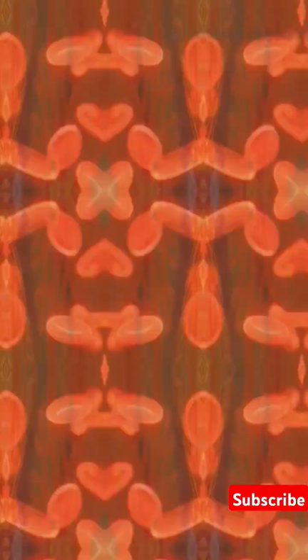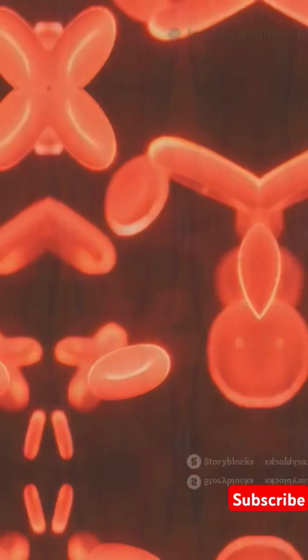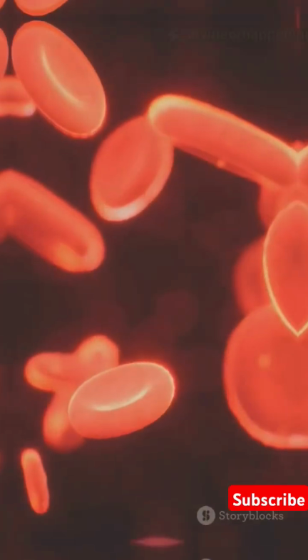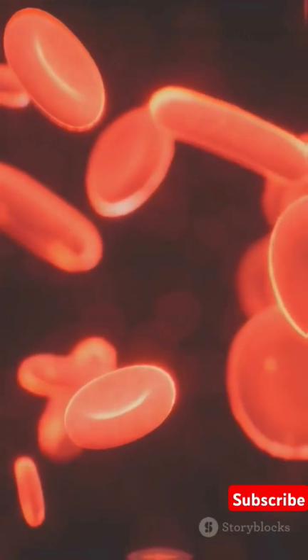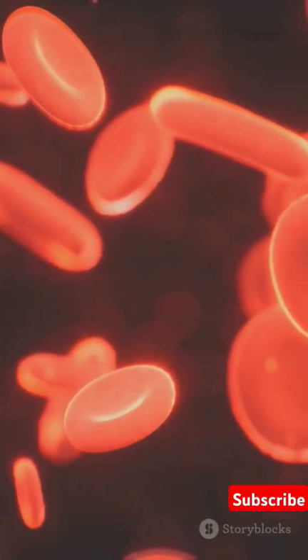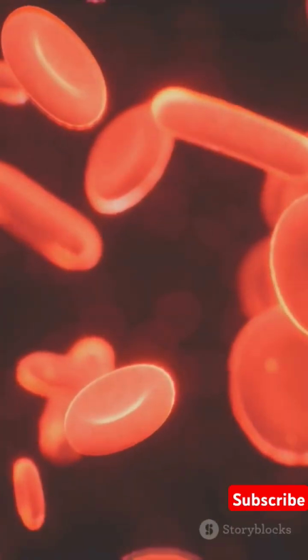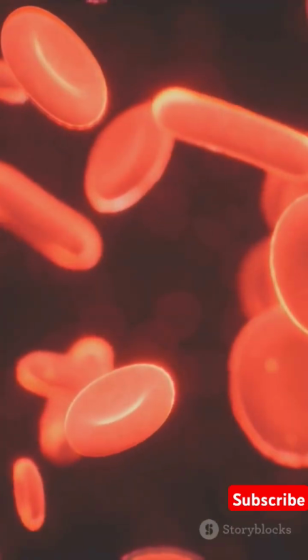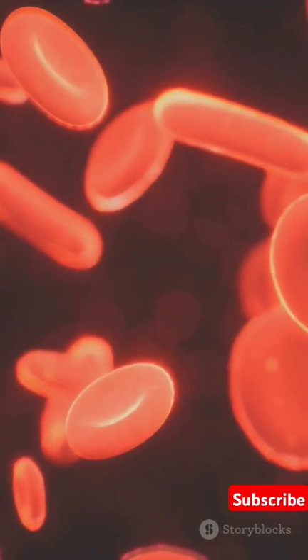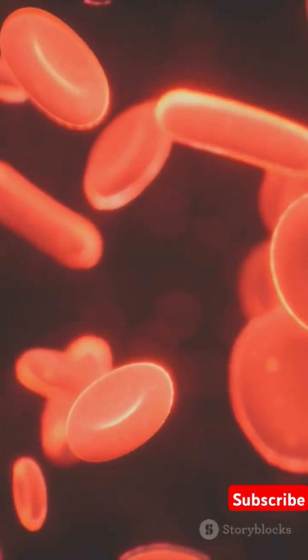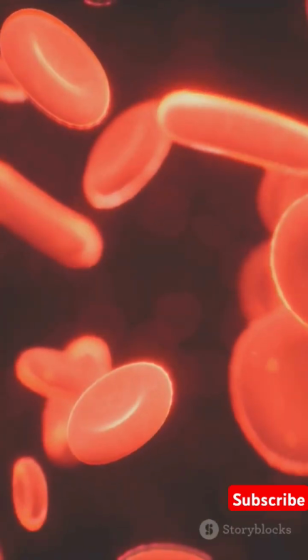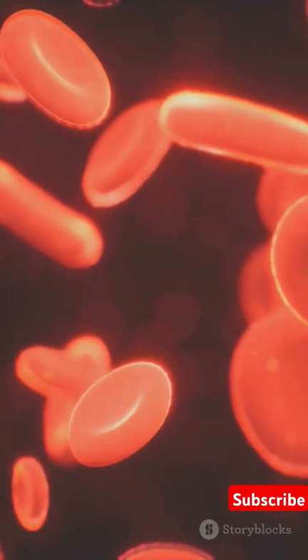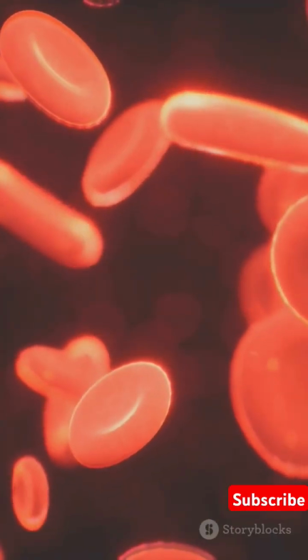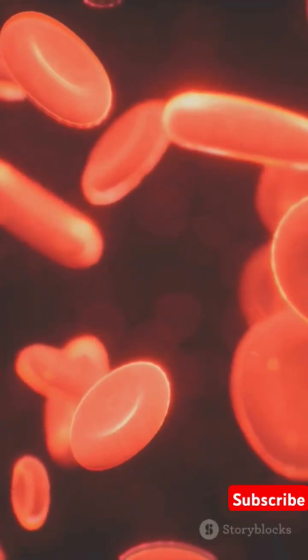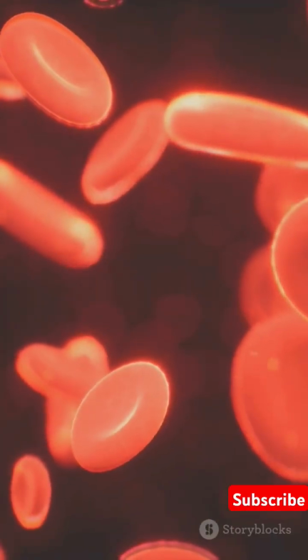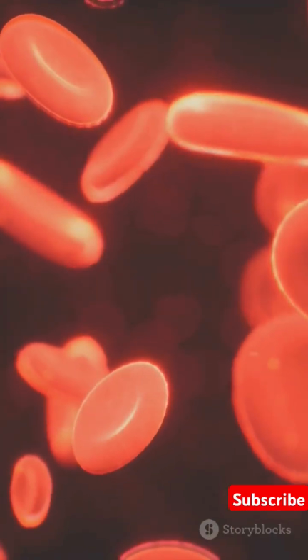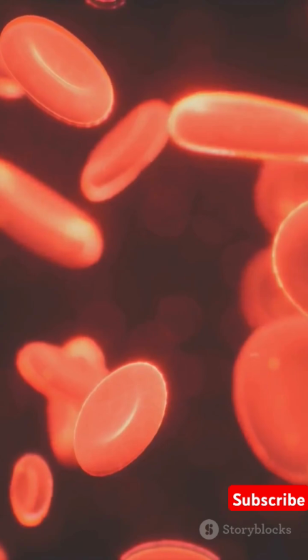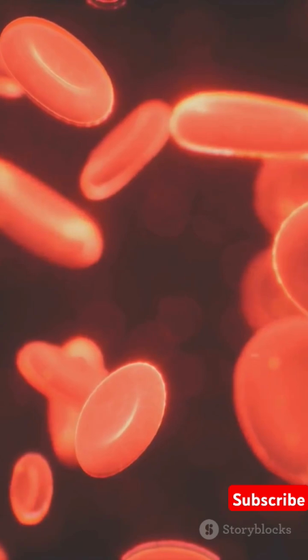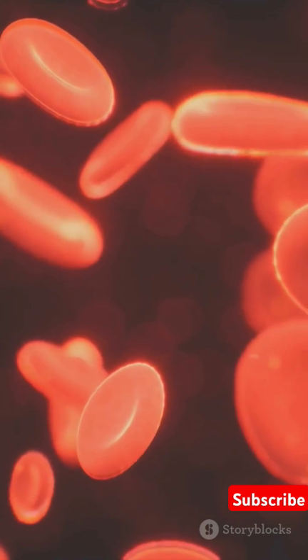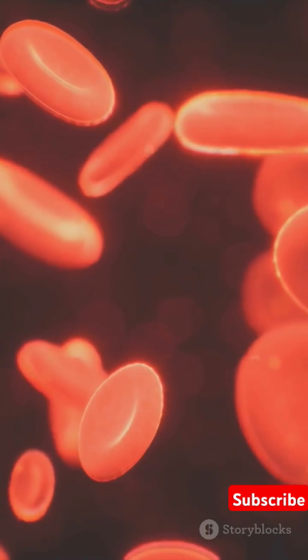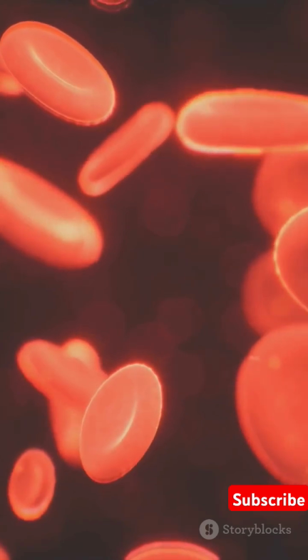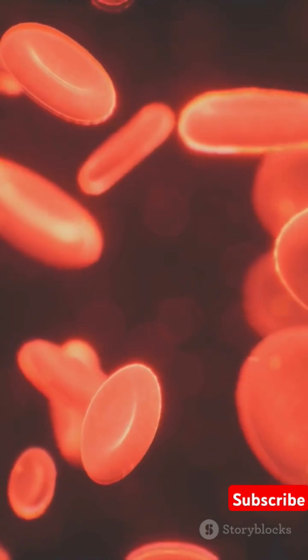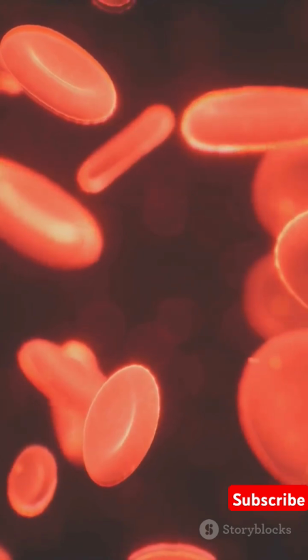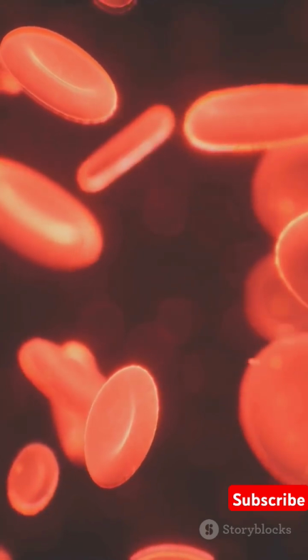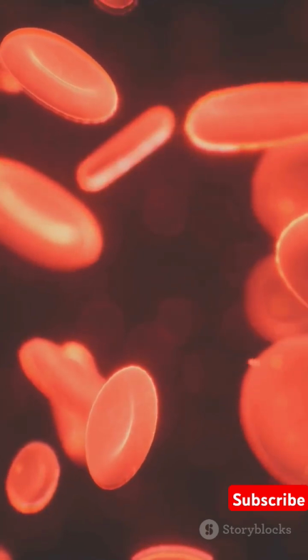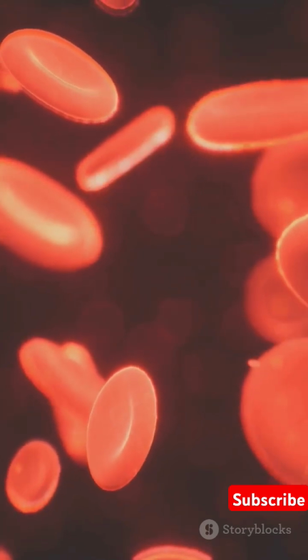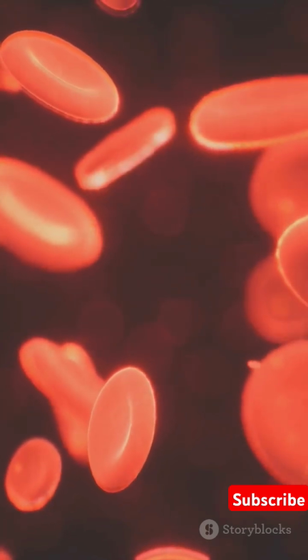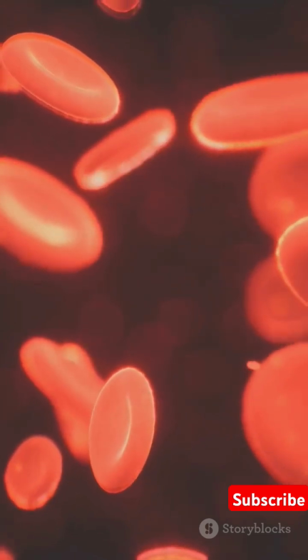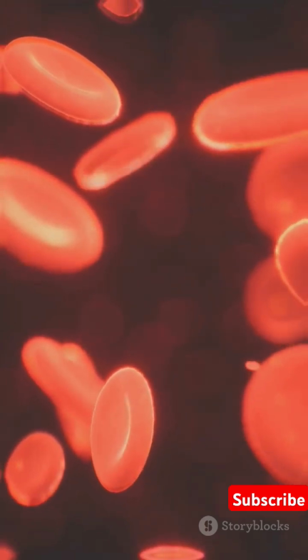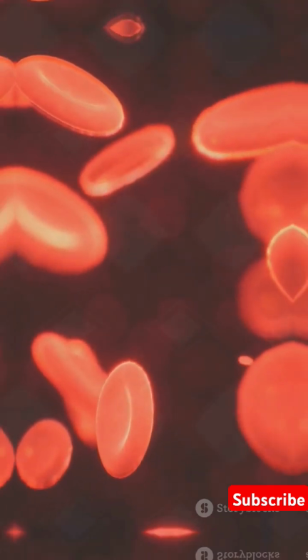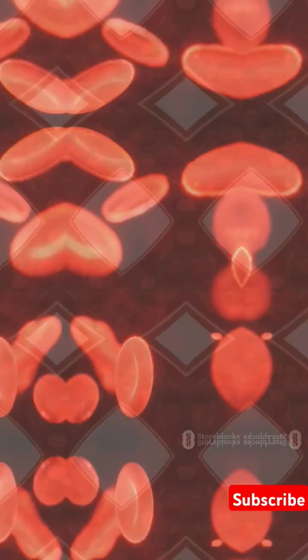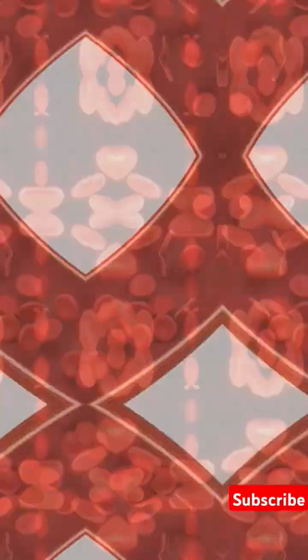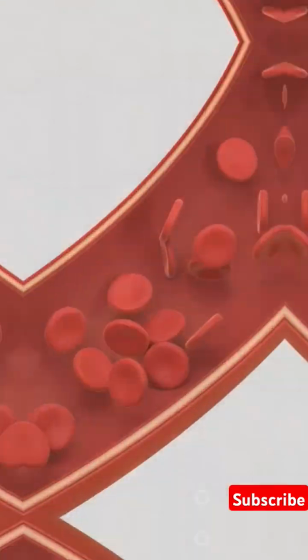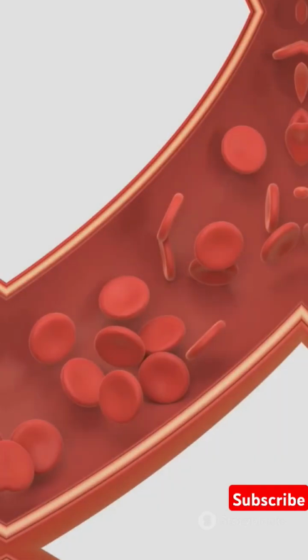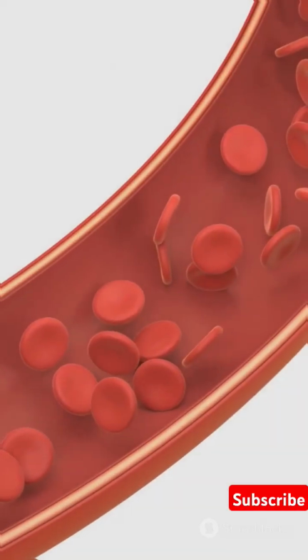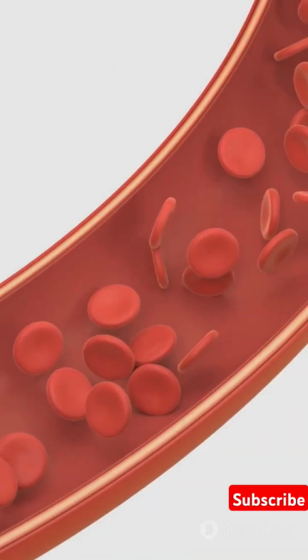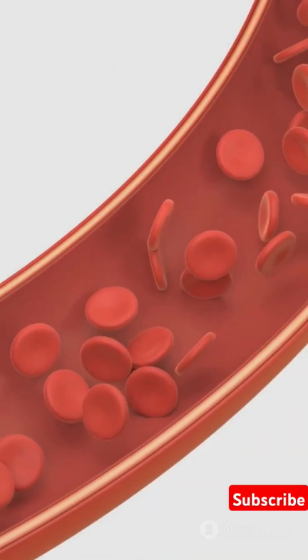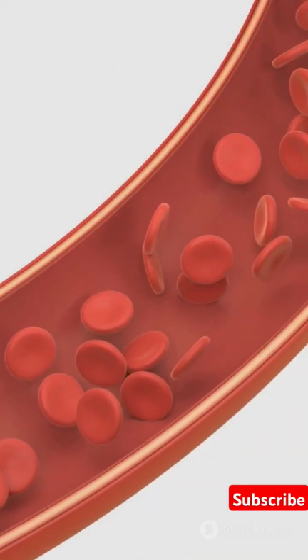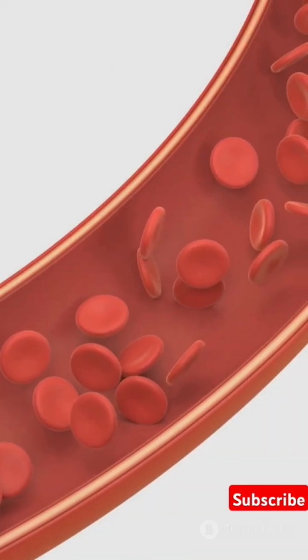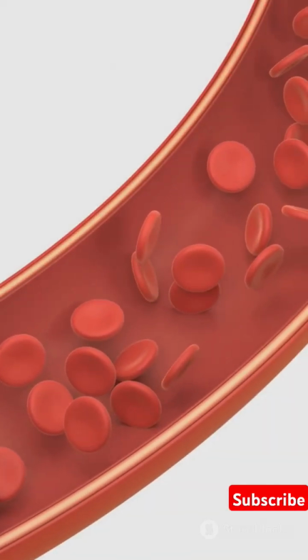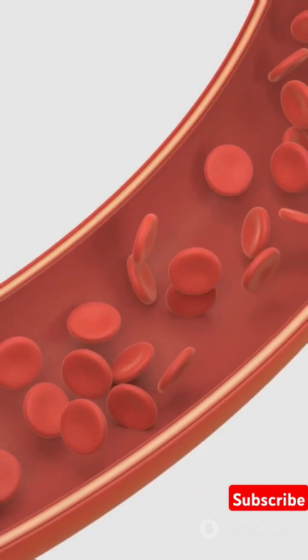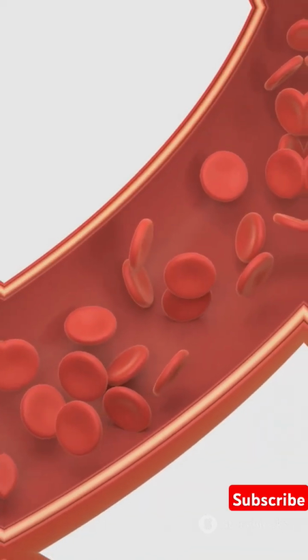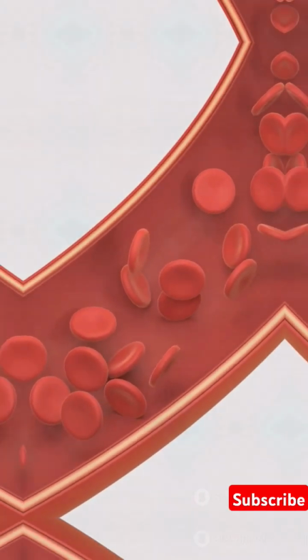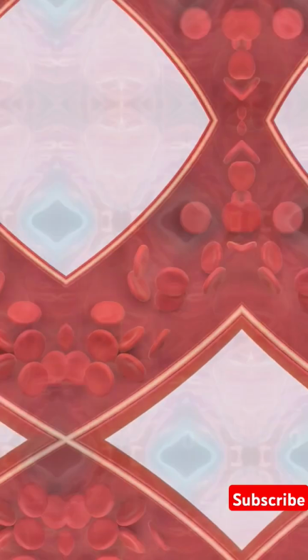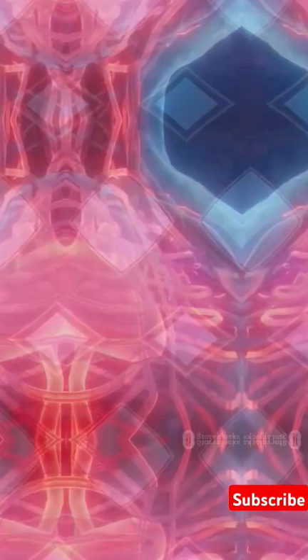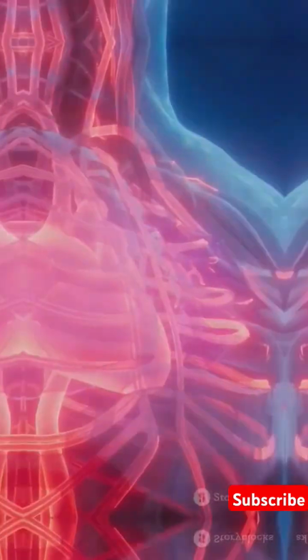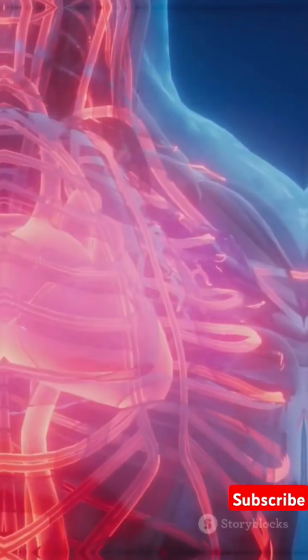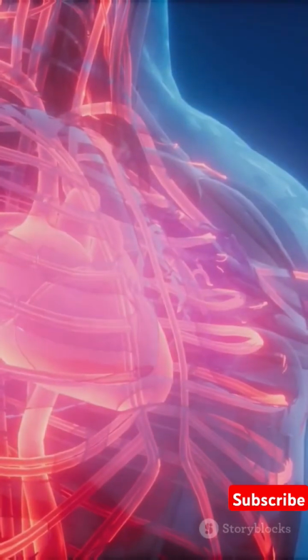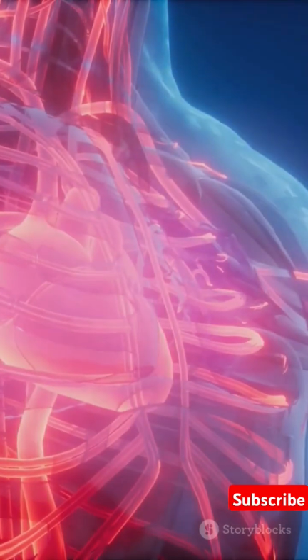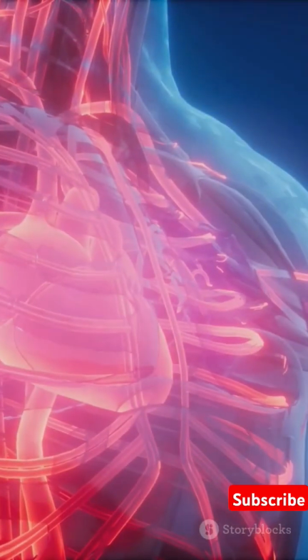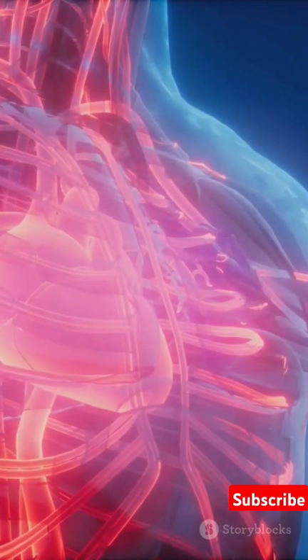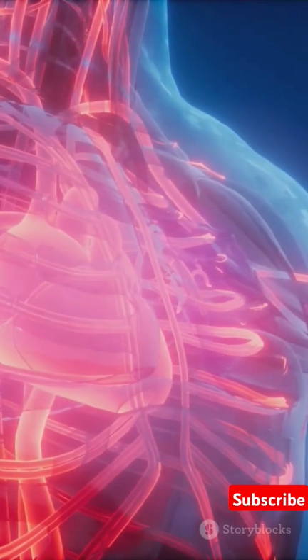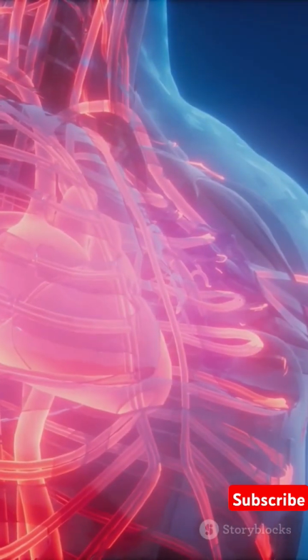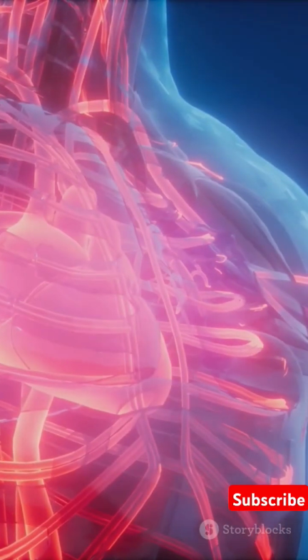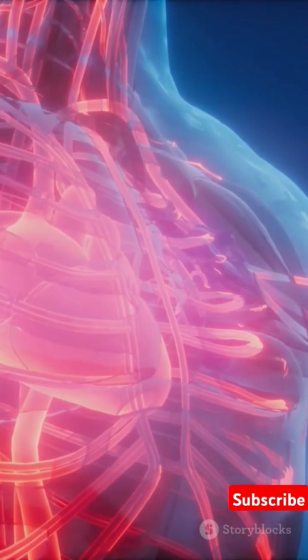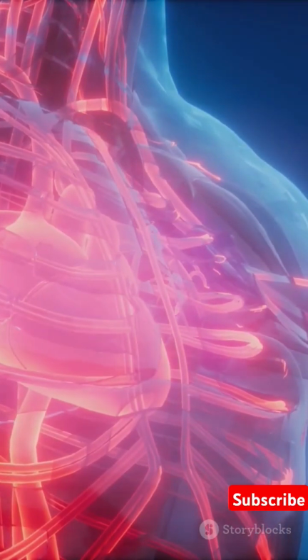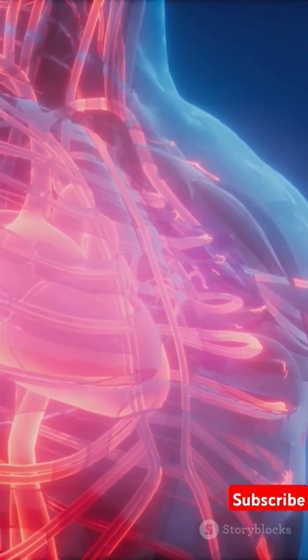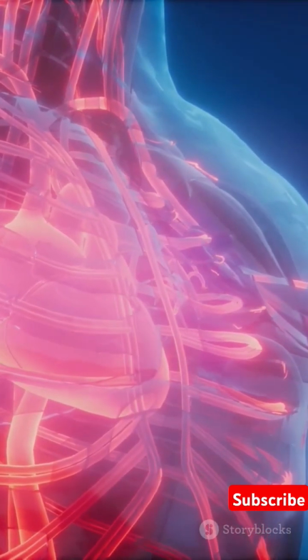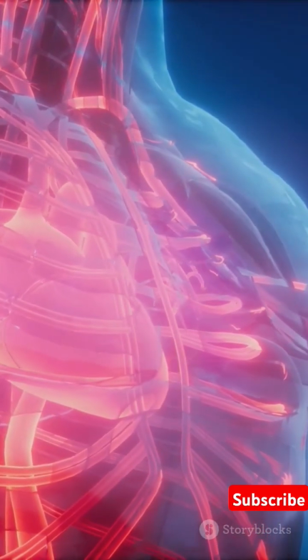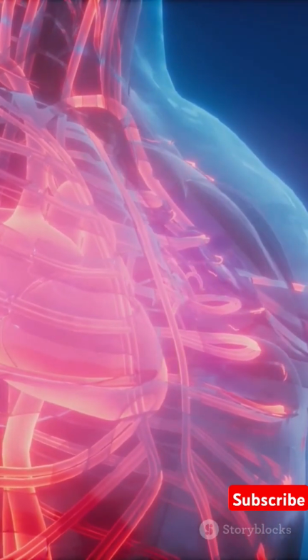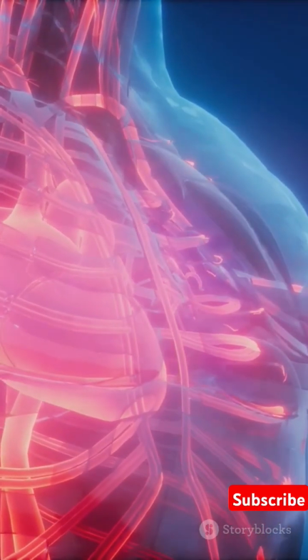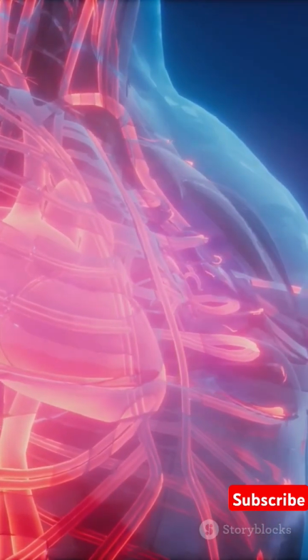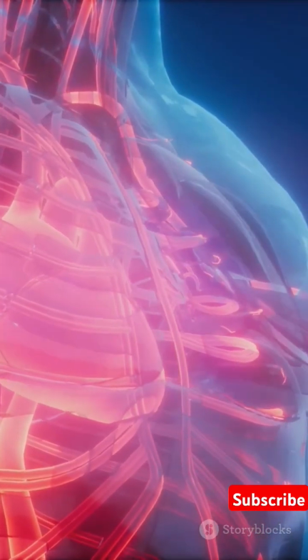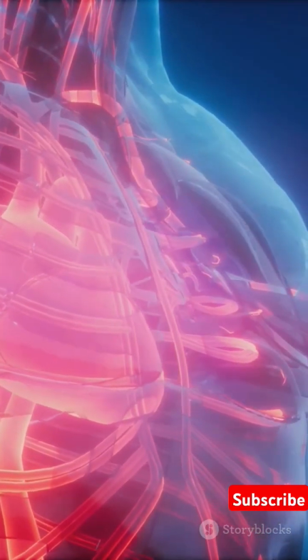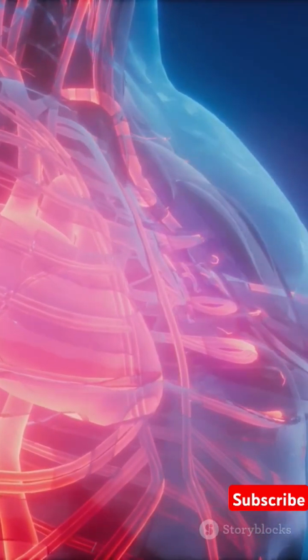A healthy heart delivers oxygen and nutrients to tissues and removes waste, keeping the entire body functioning efficiently.